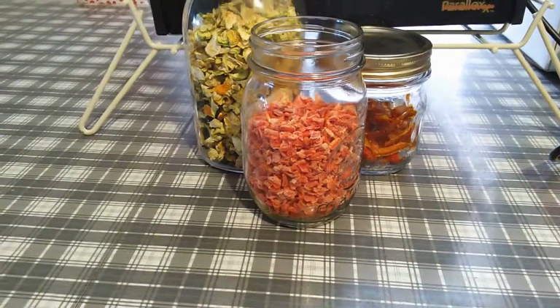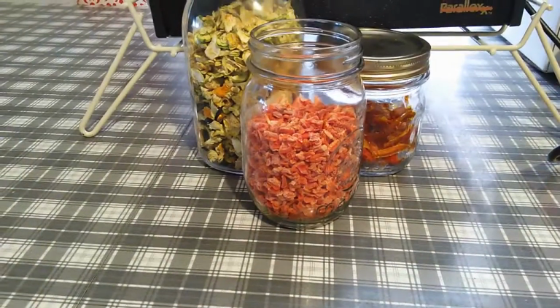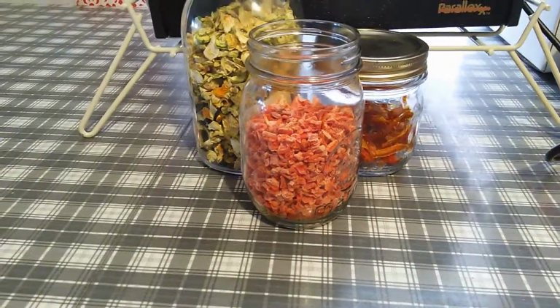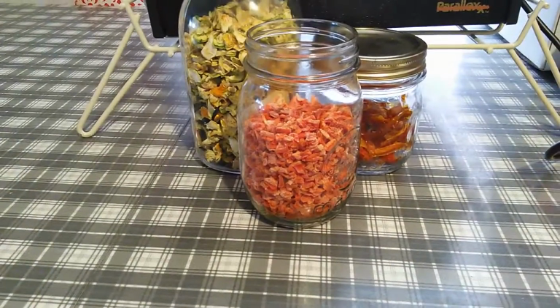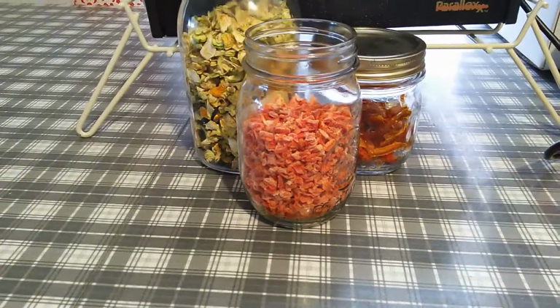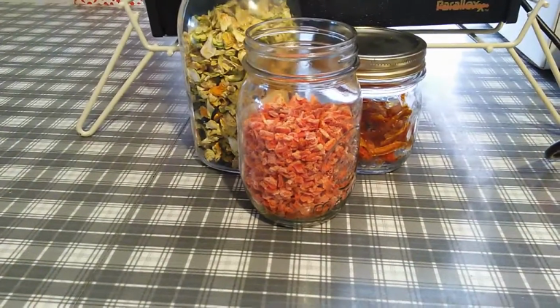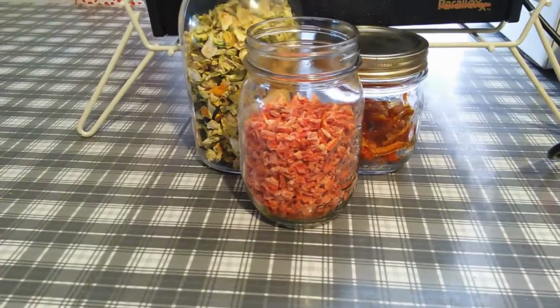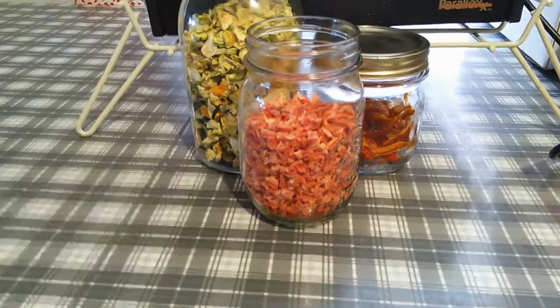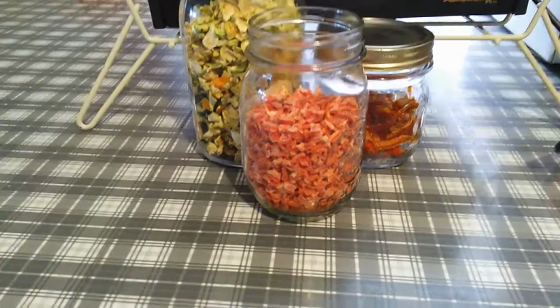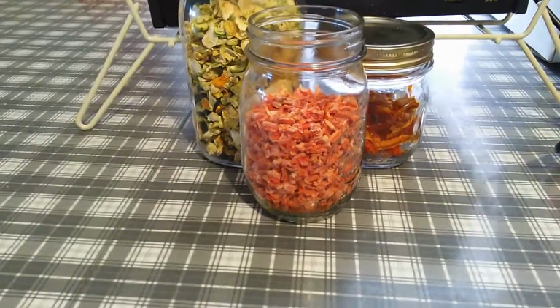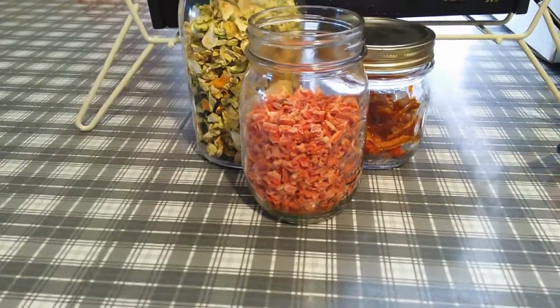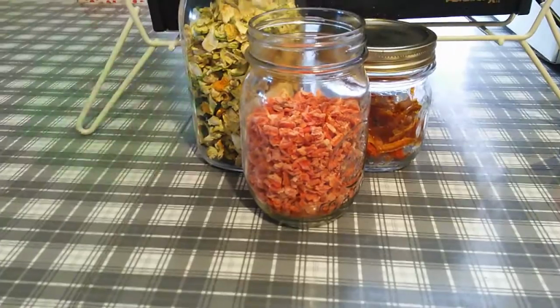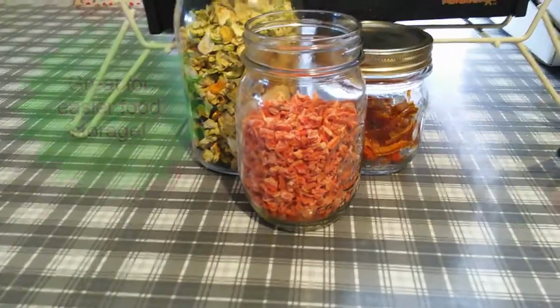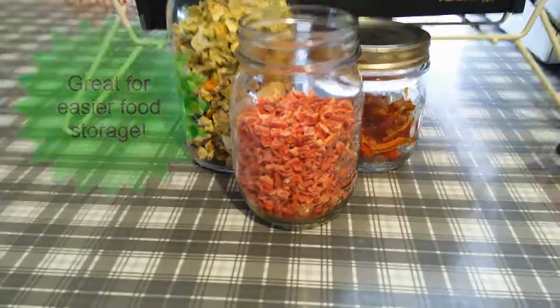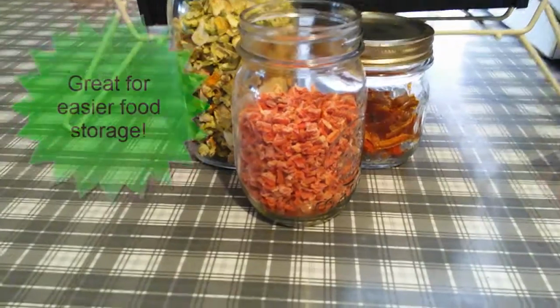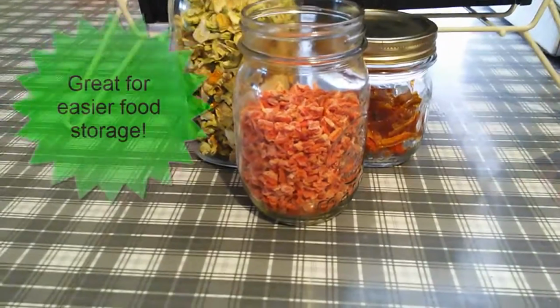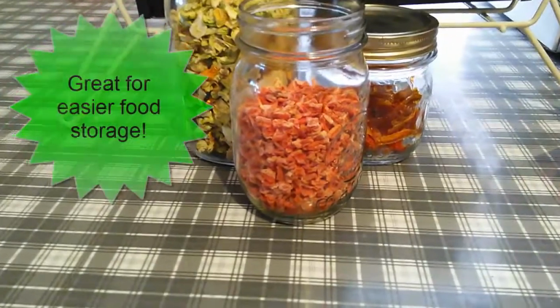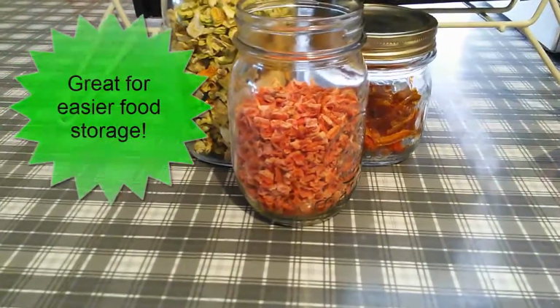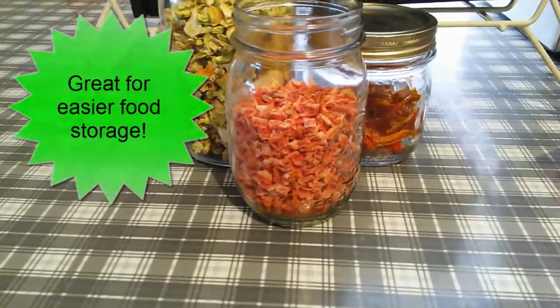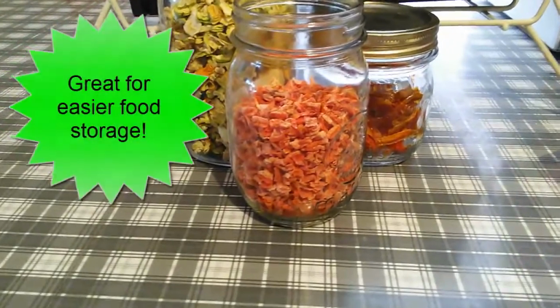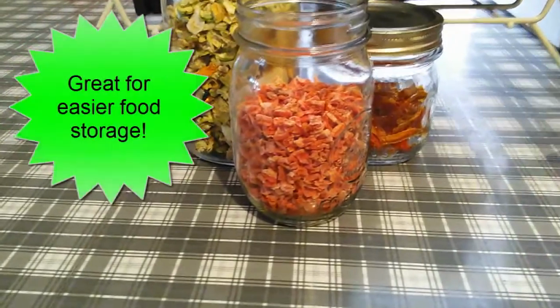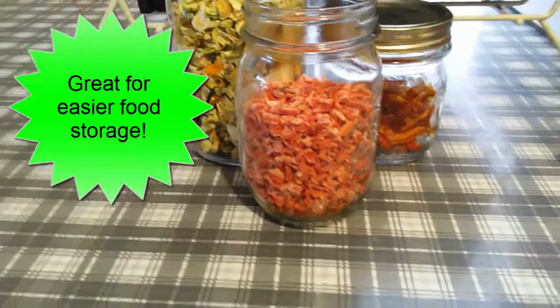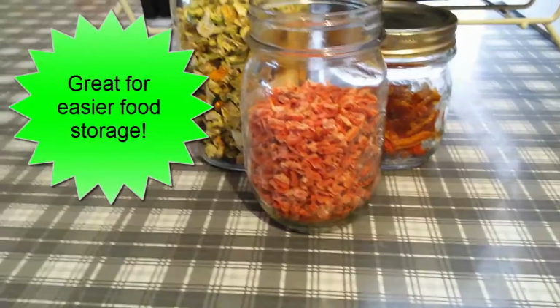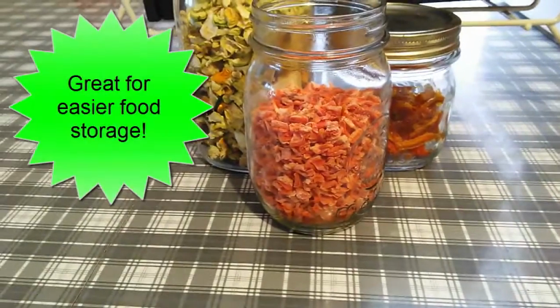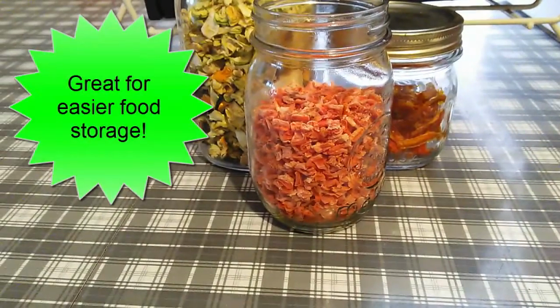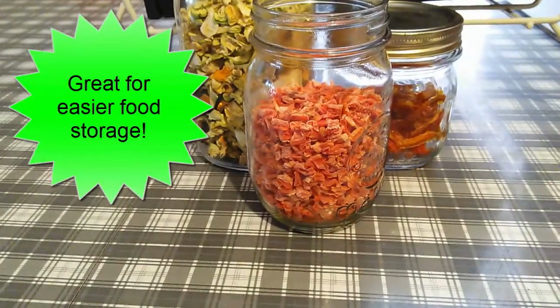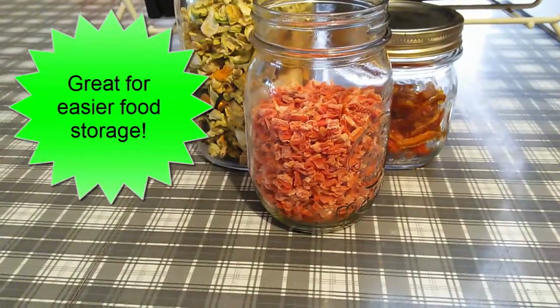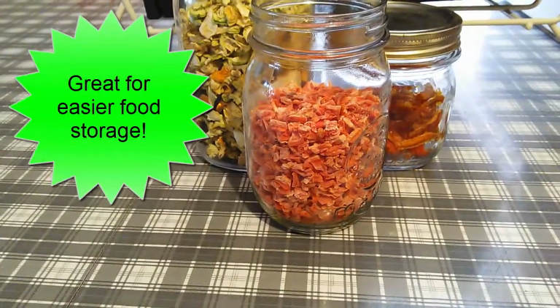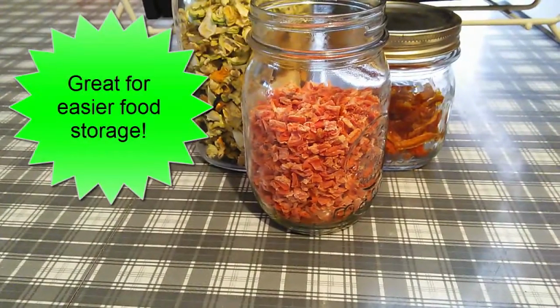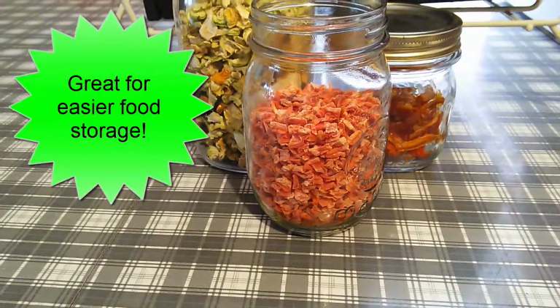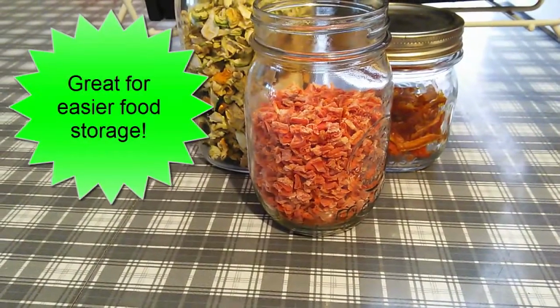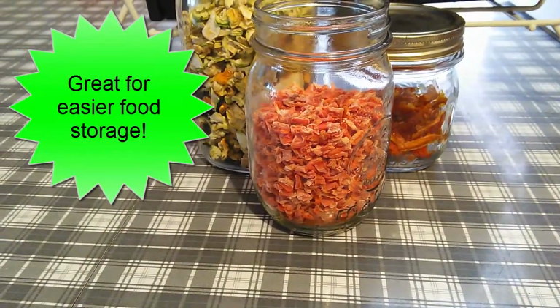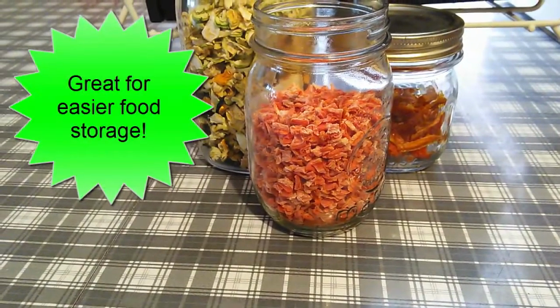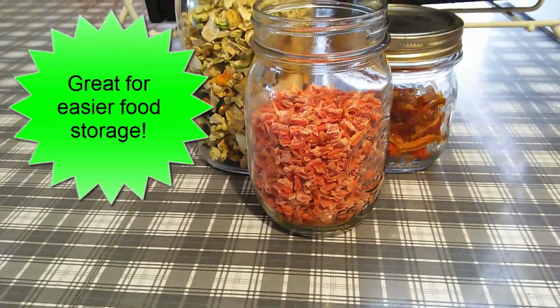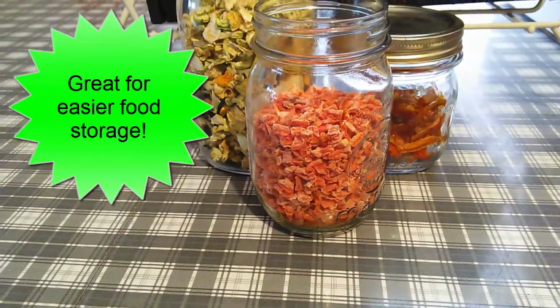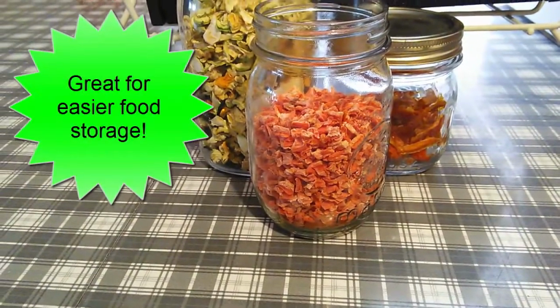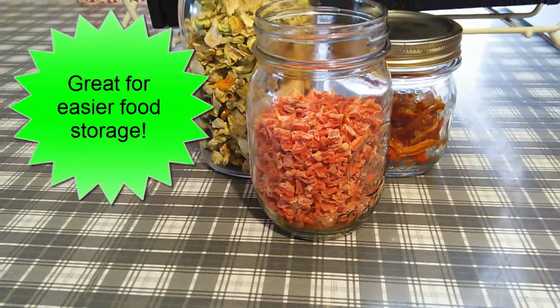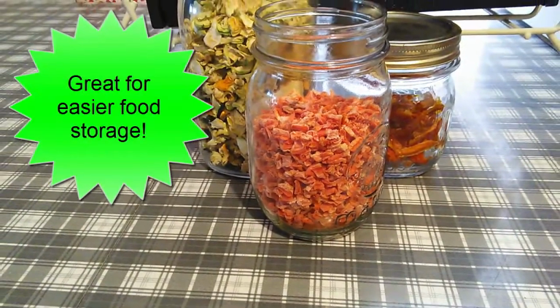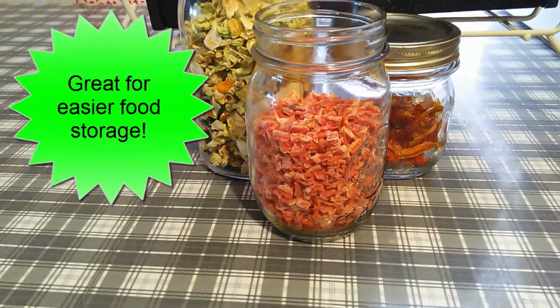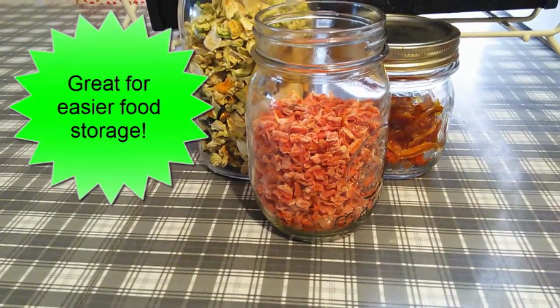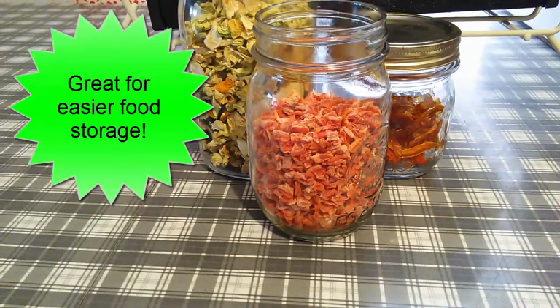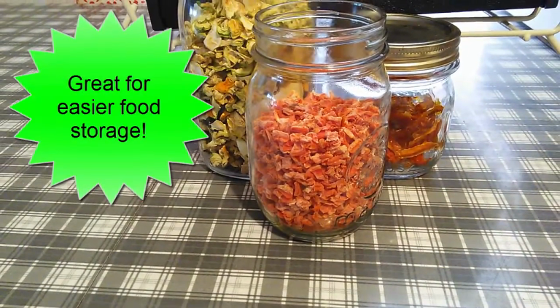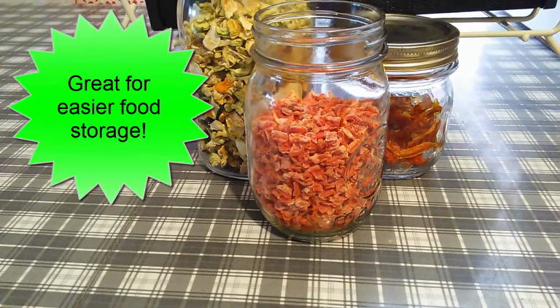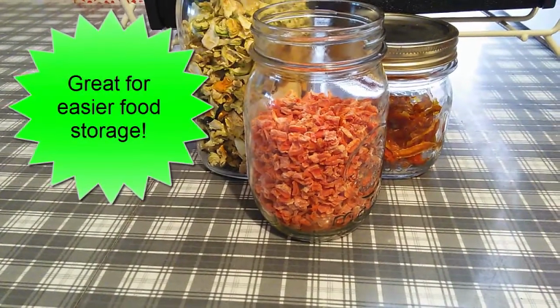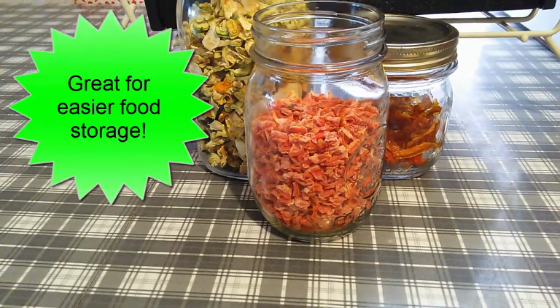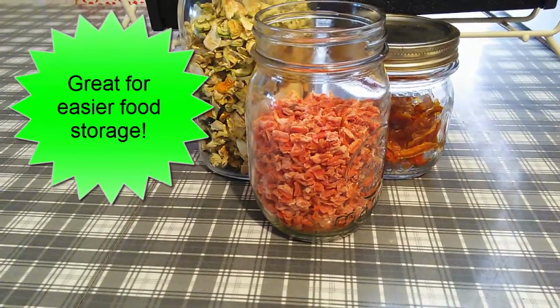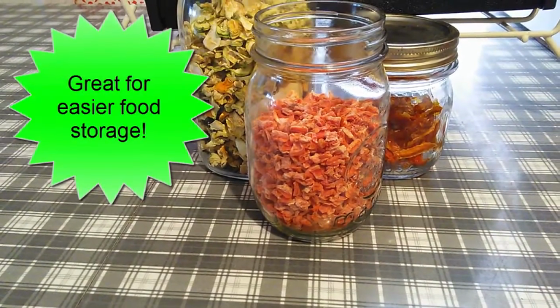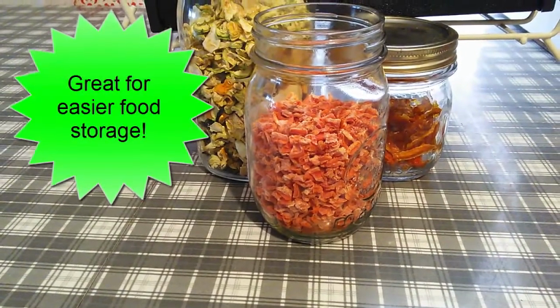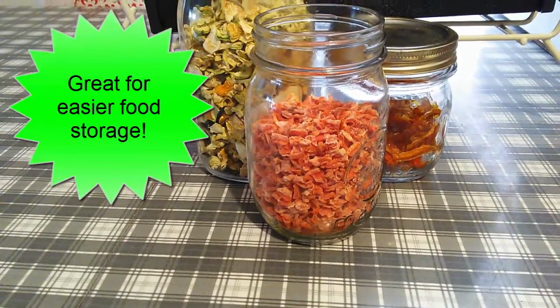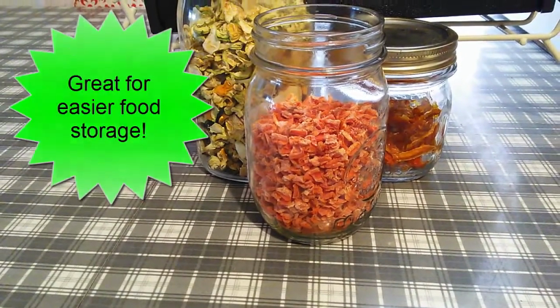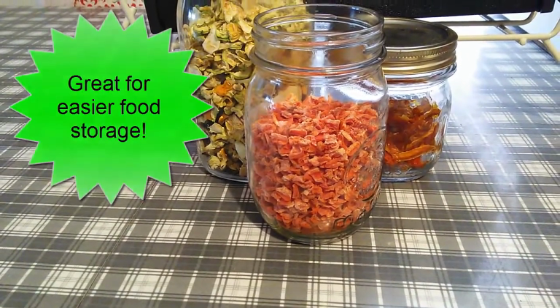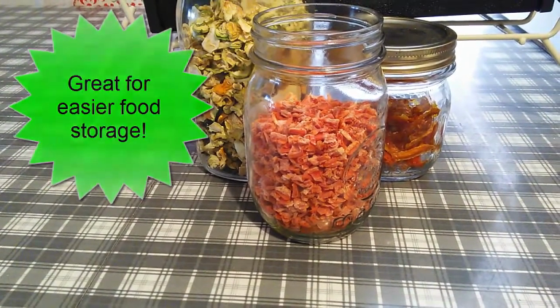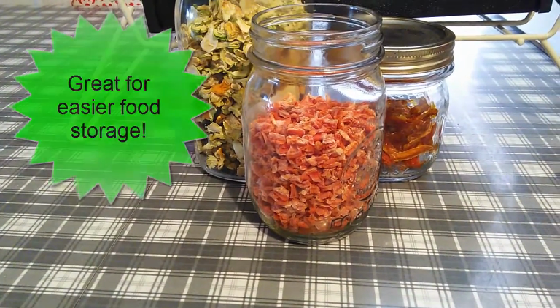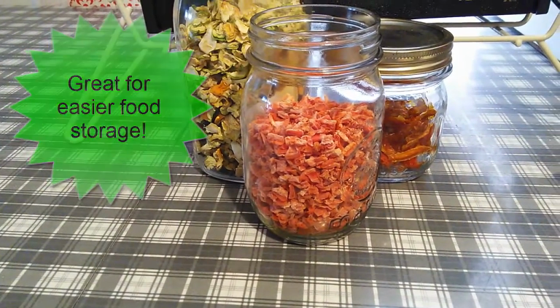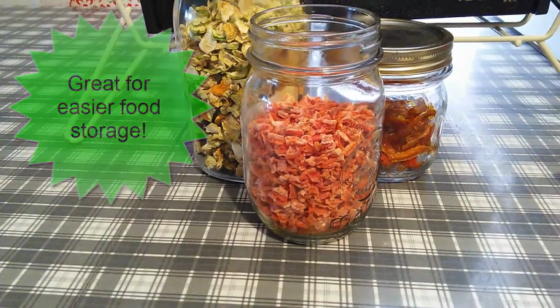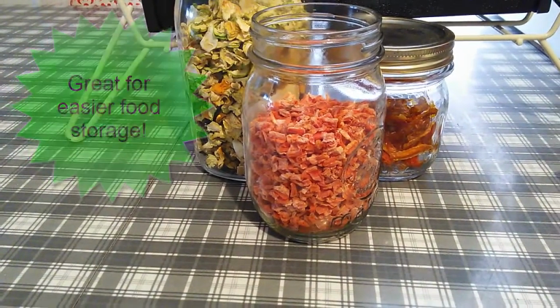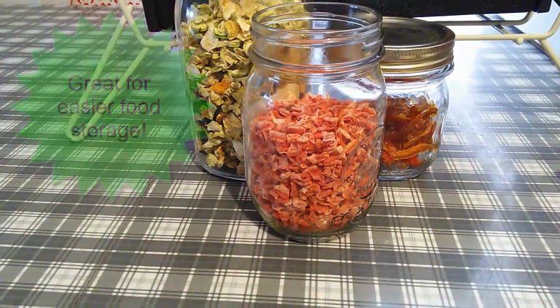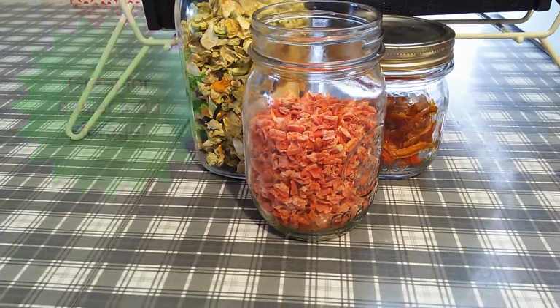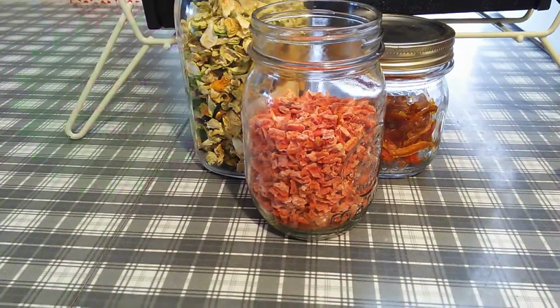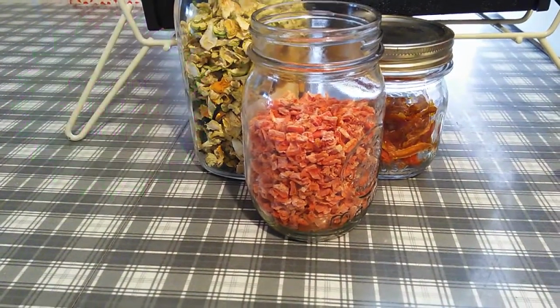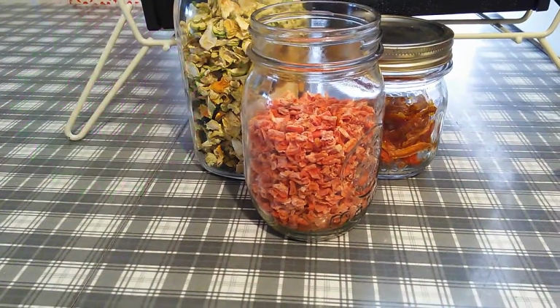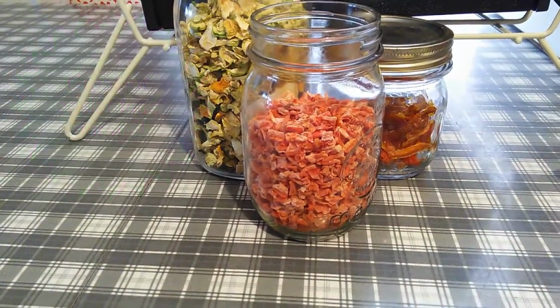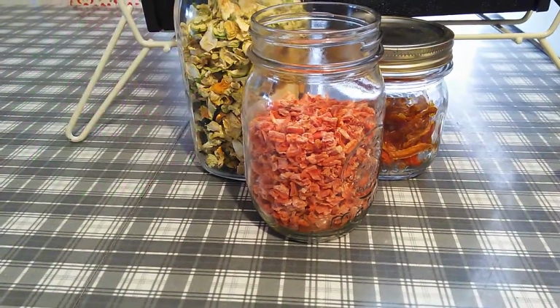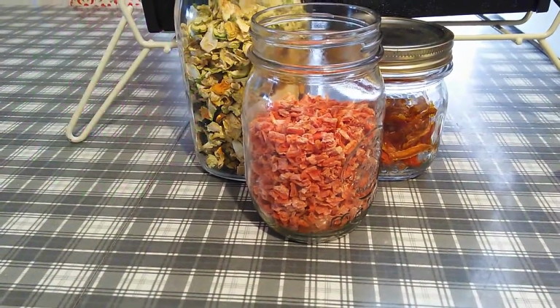All those carrots reduced down to this — three quarters of a pint jar. It's pretty good.